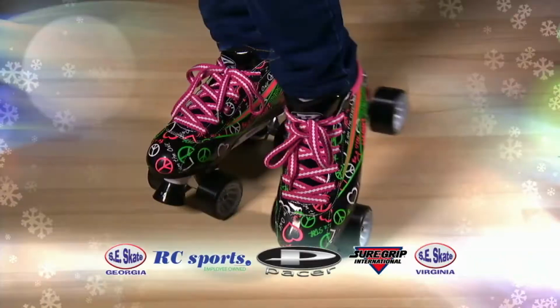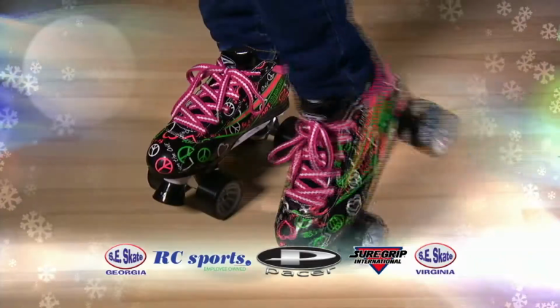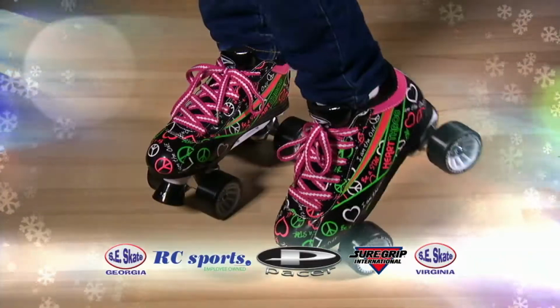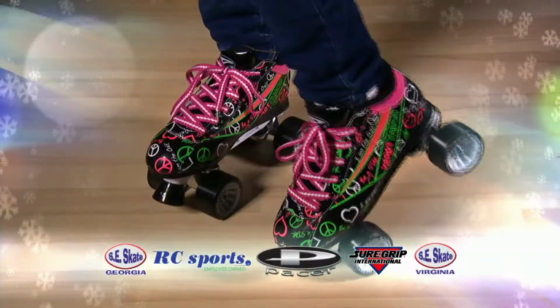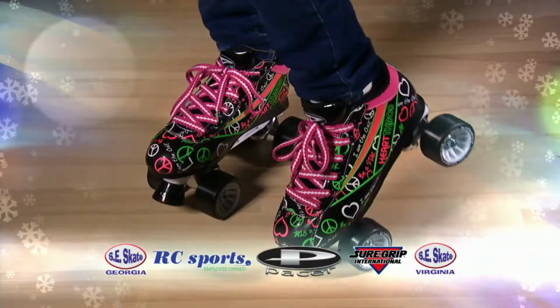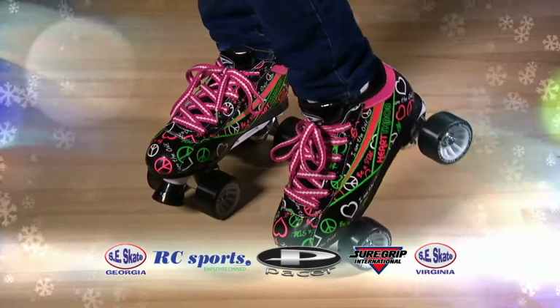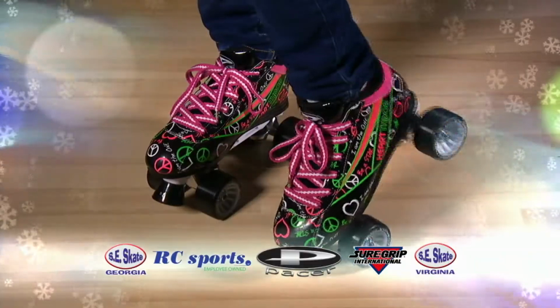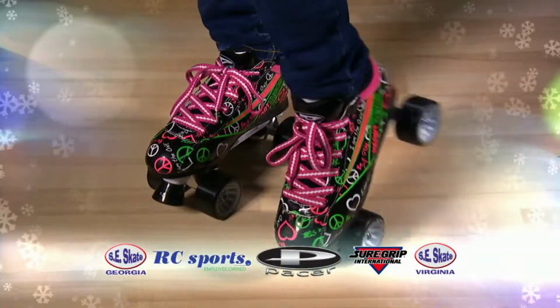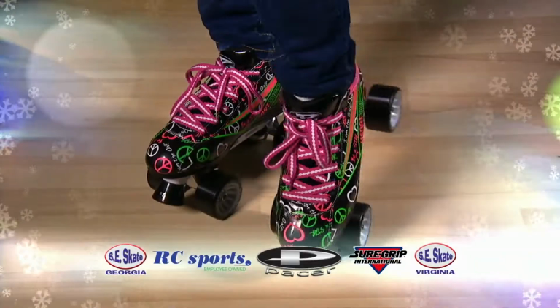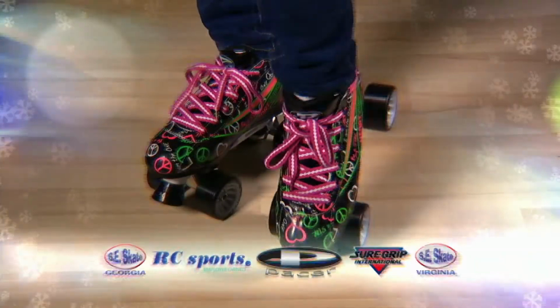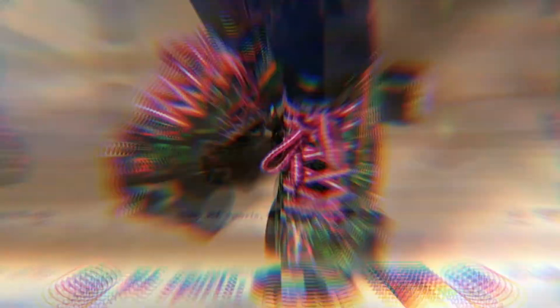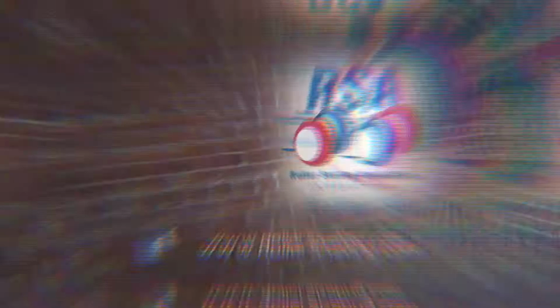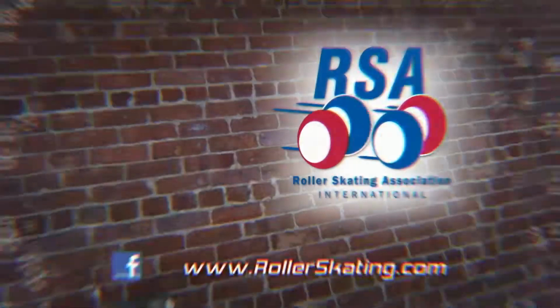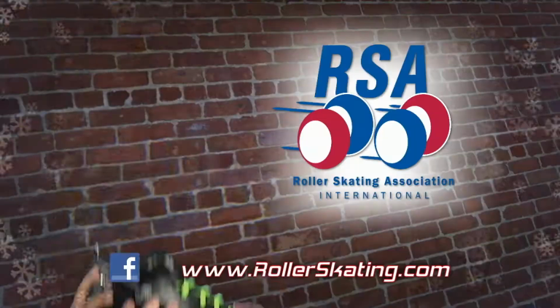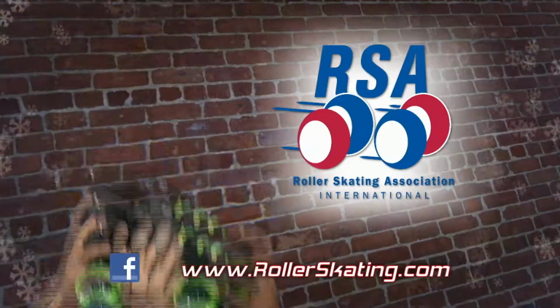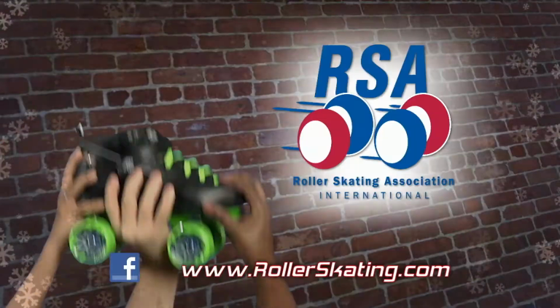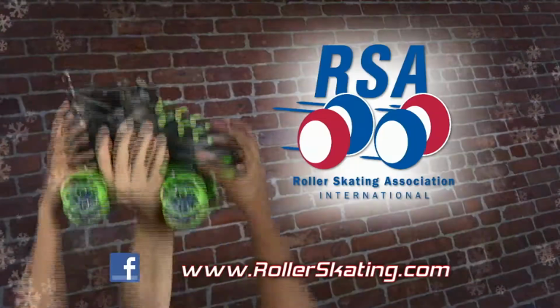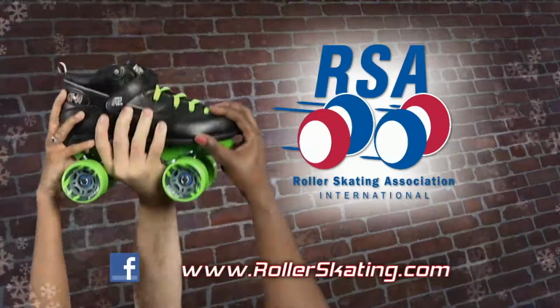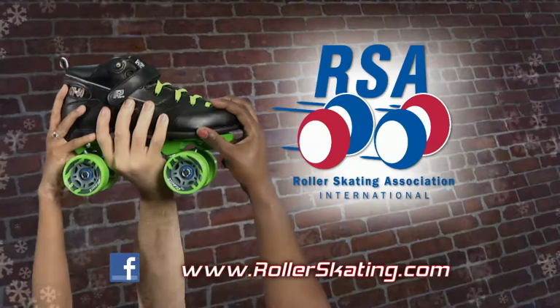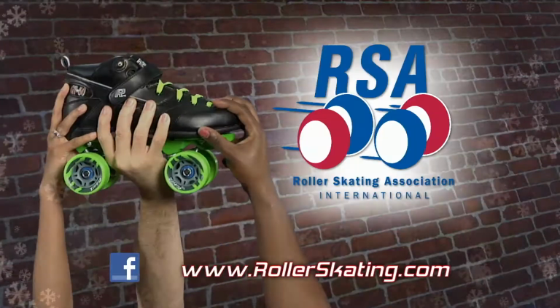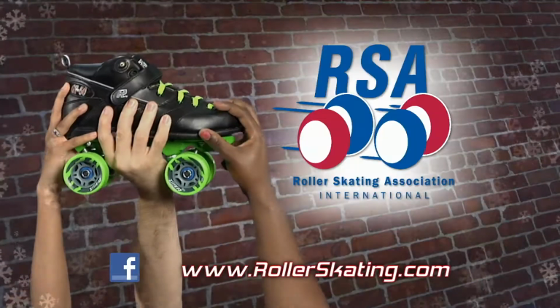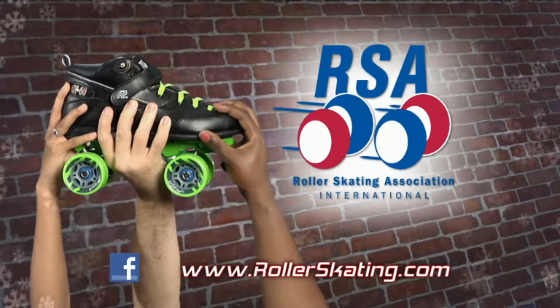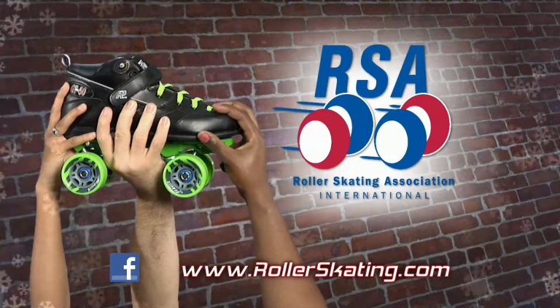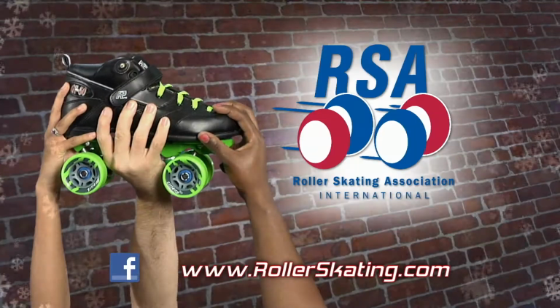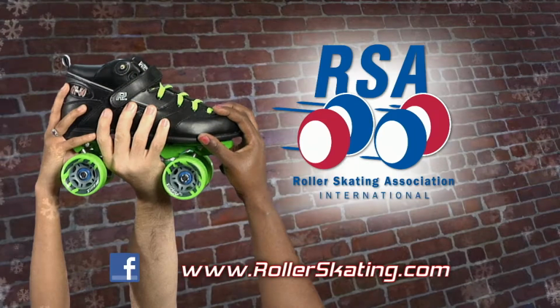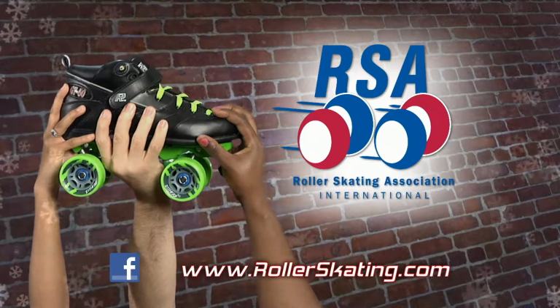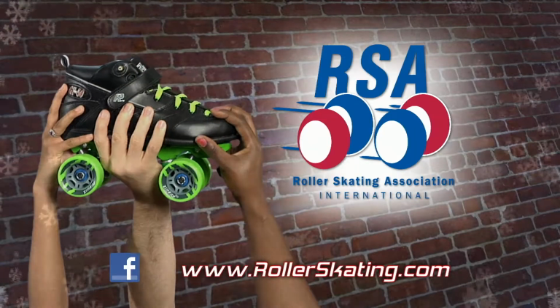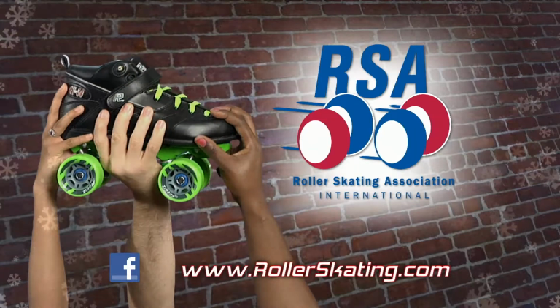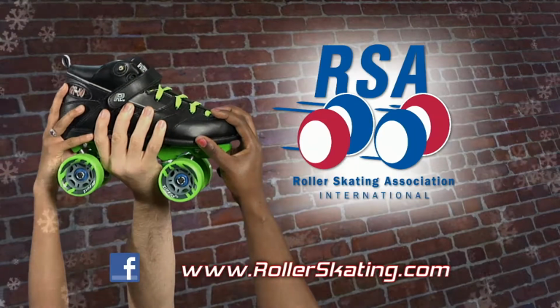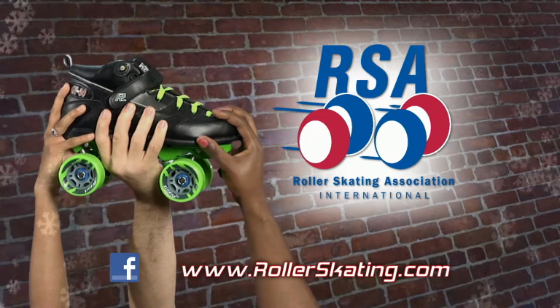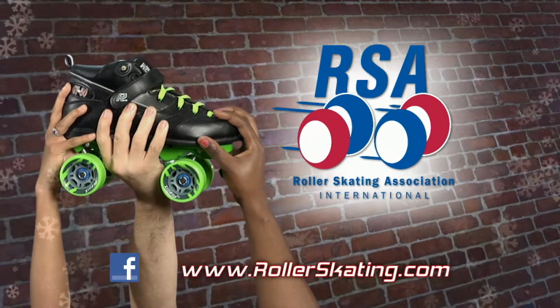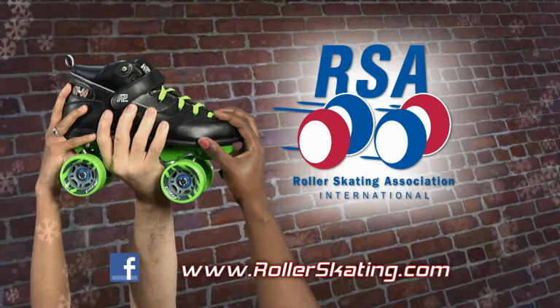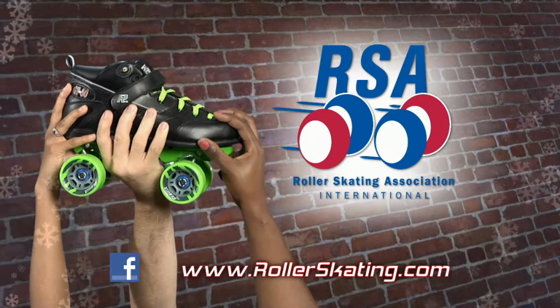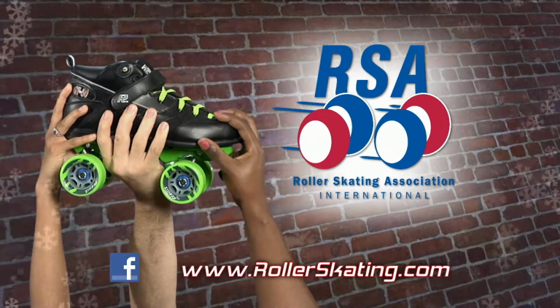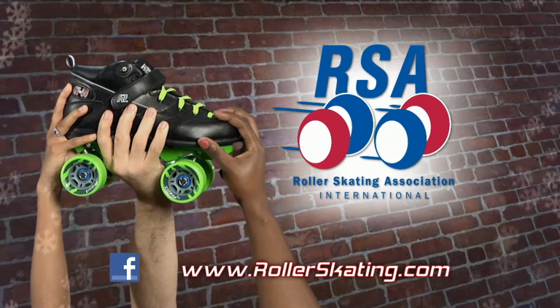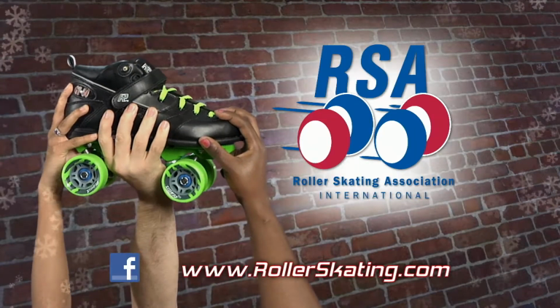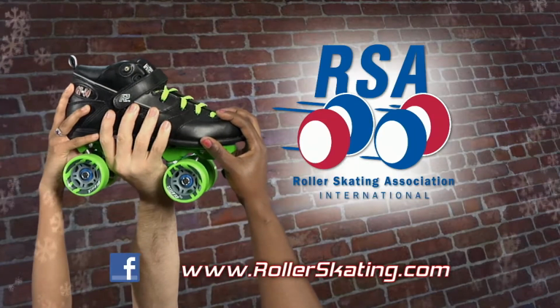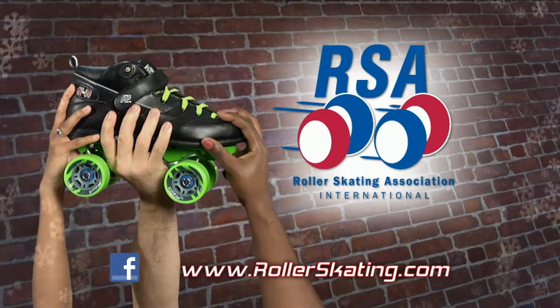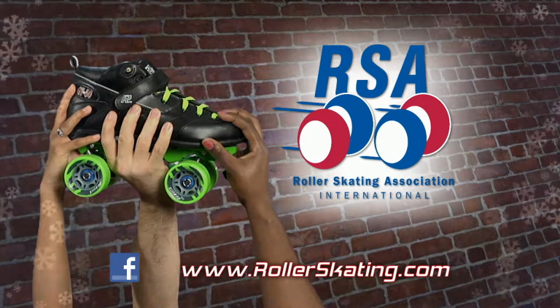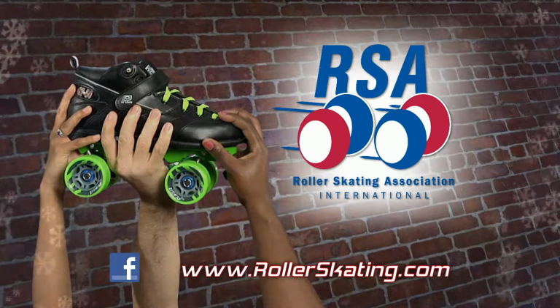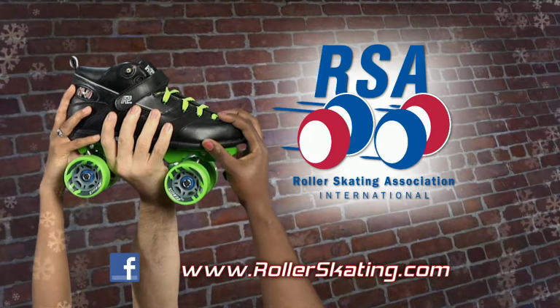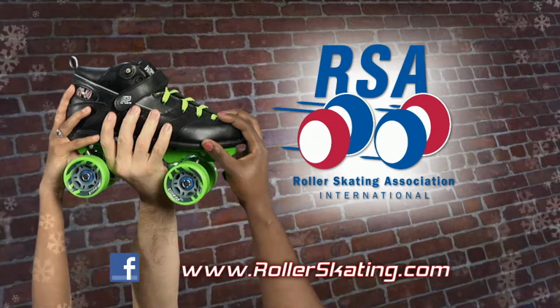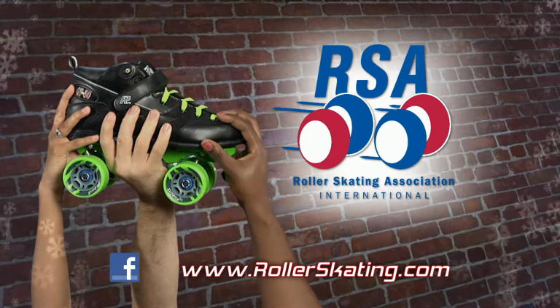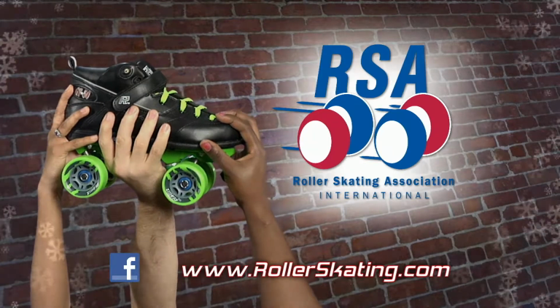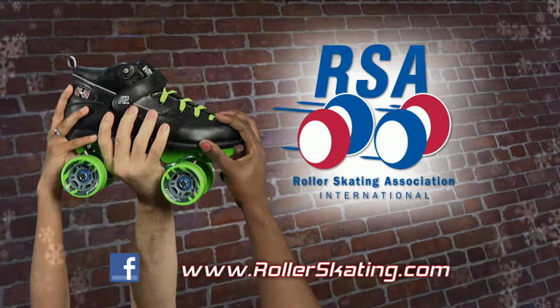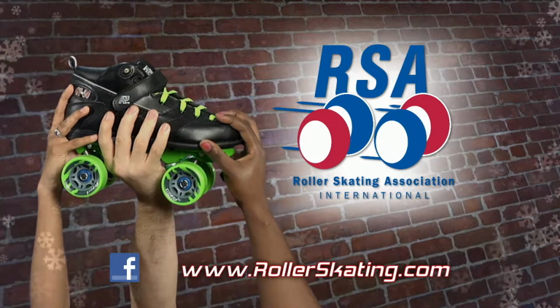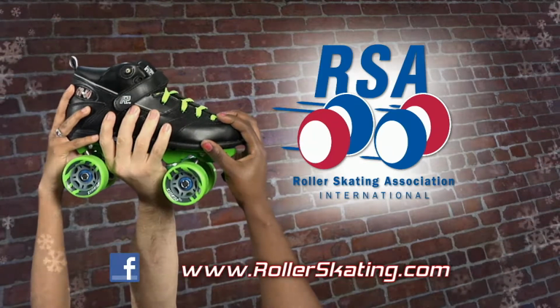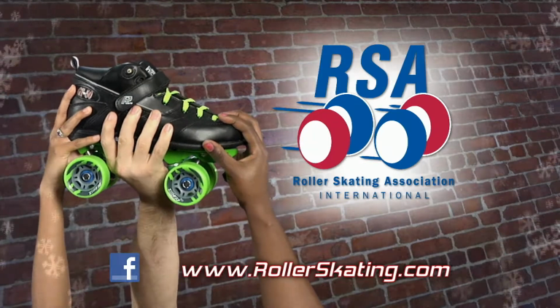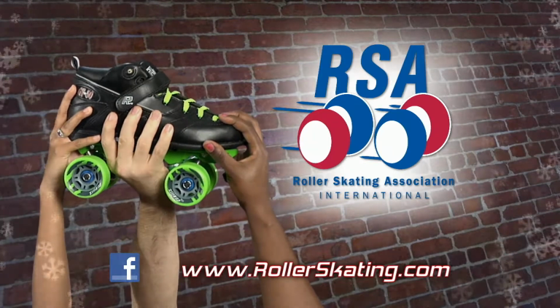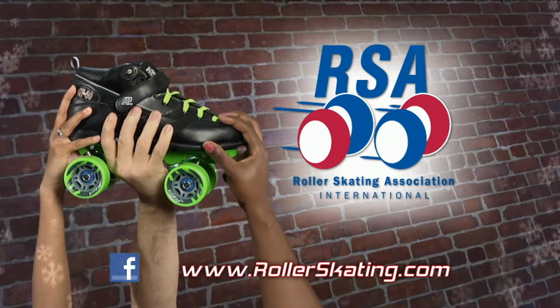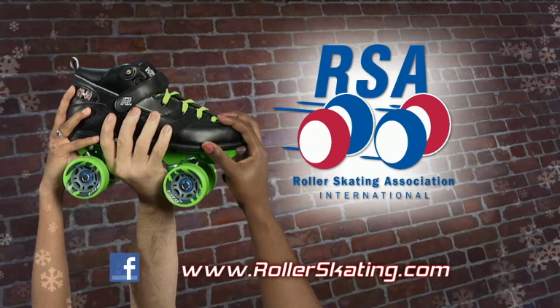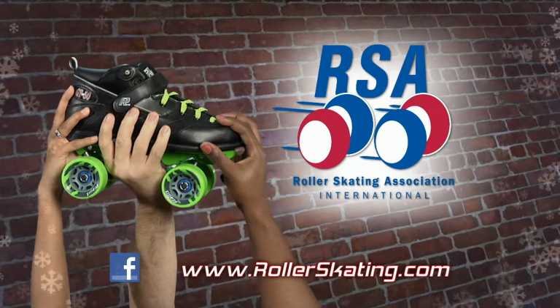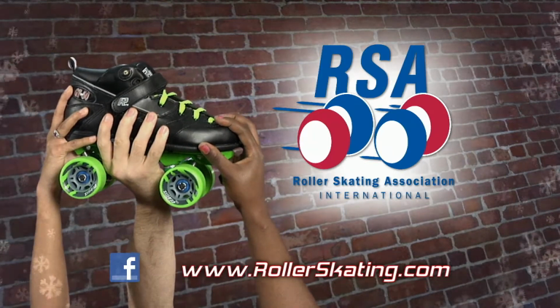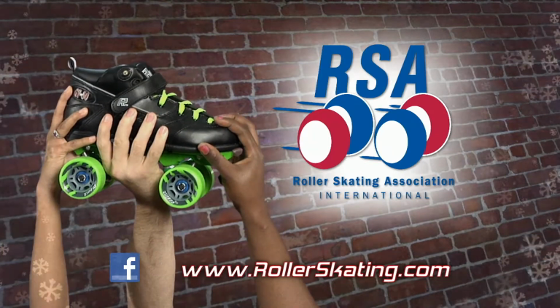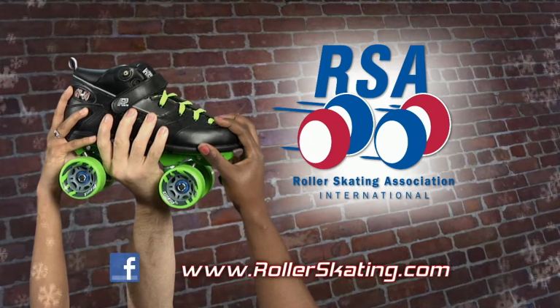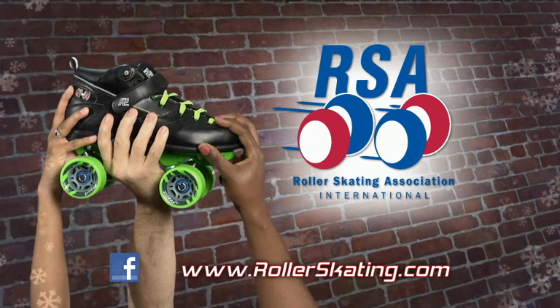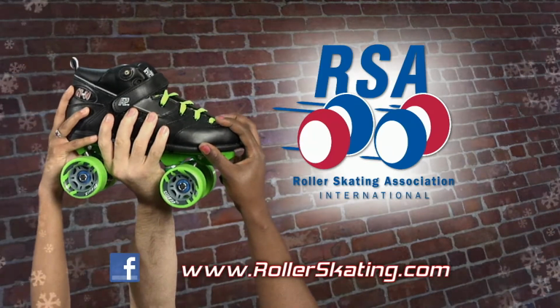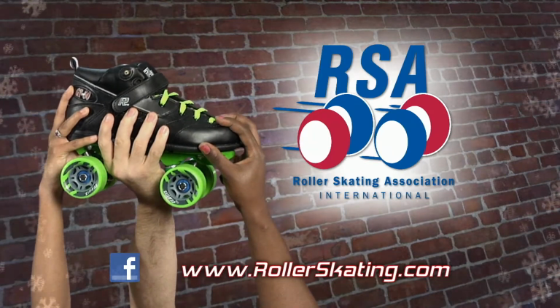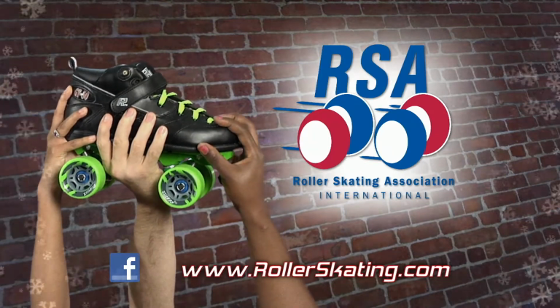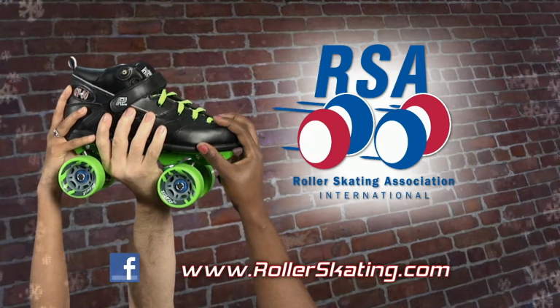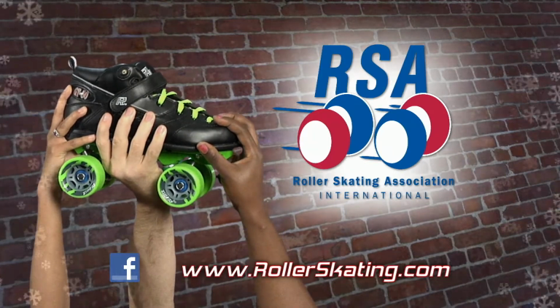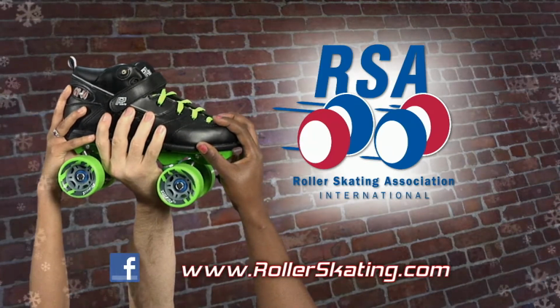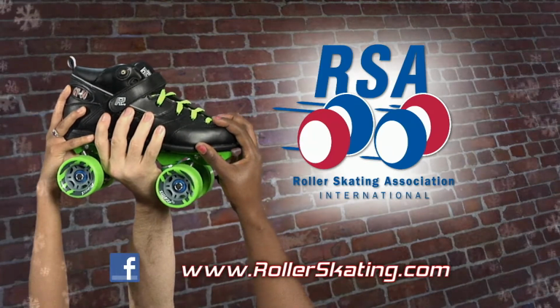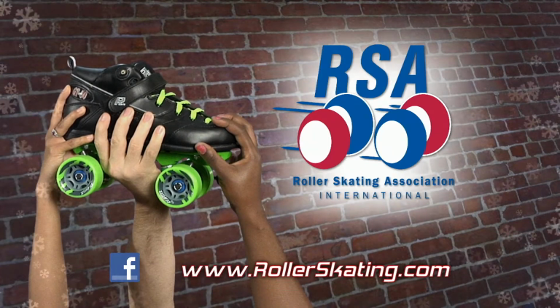Find these and more at the Pro Shop in your local RSA skating rink. Find one near you at rollerskating.com.